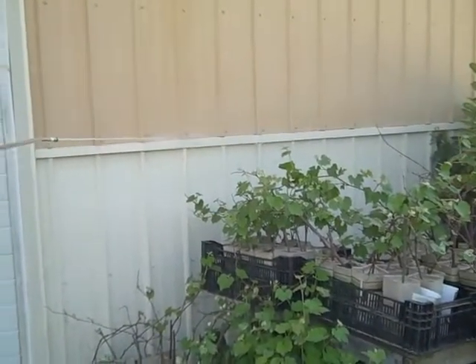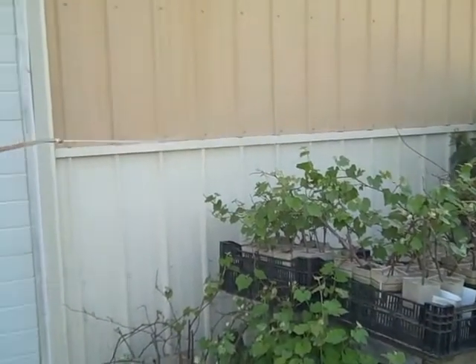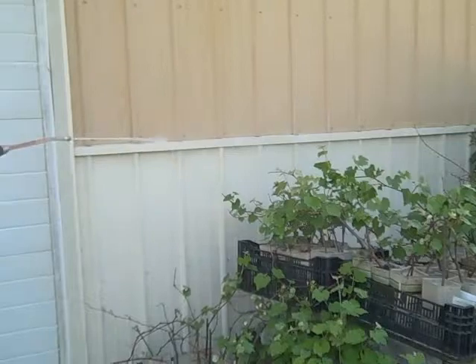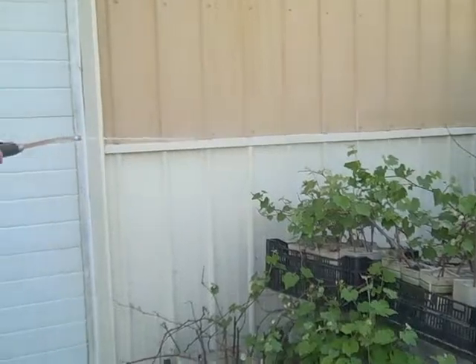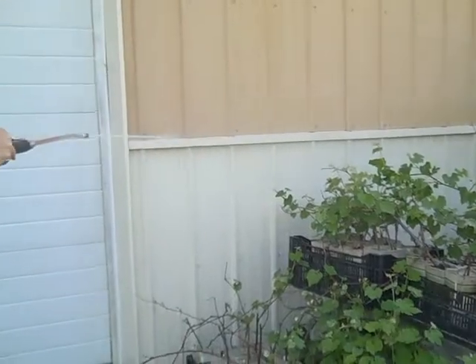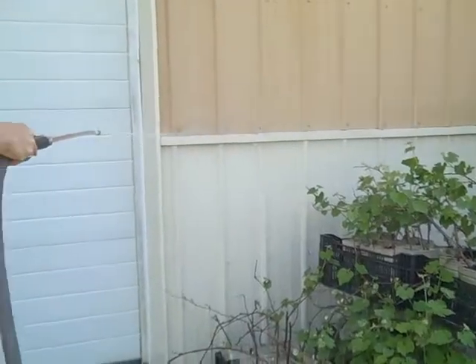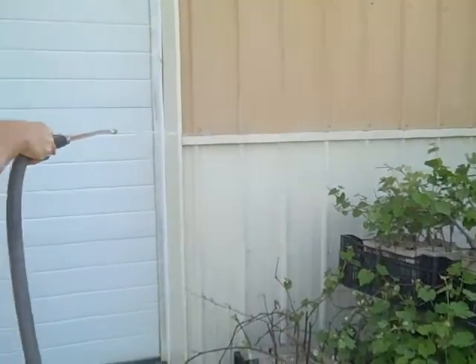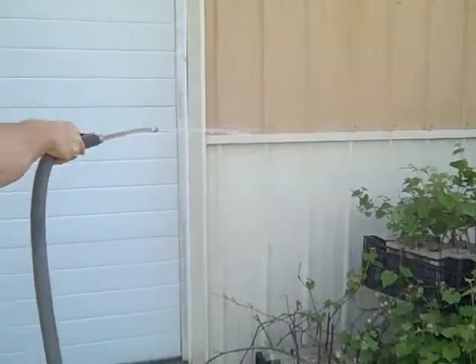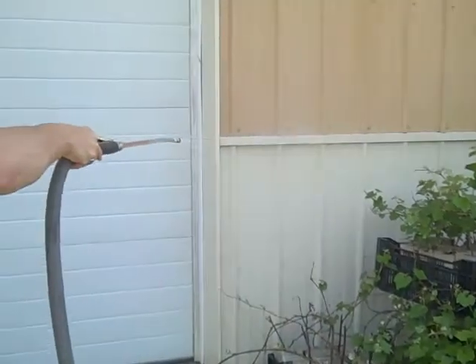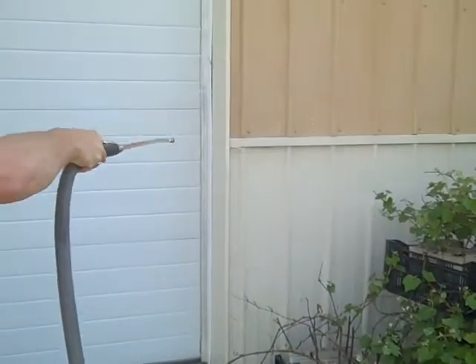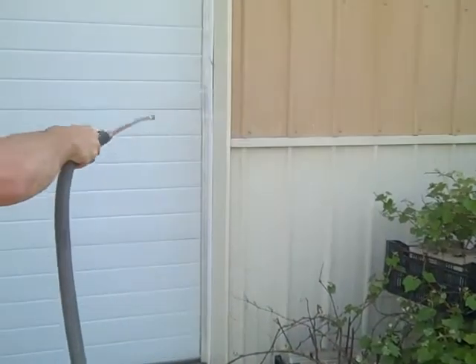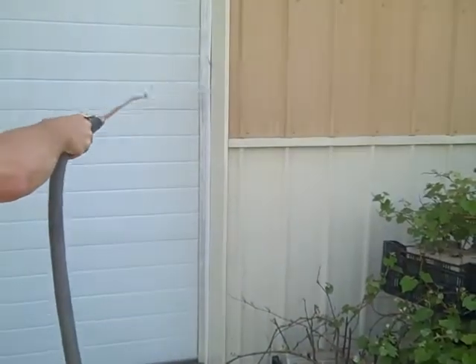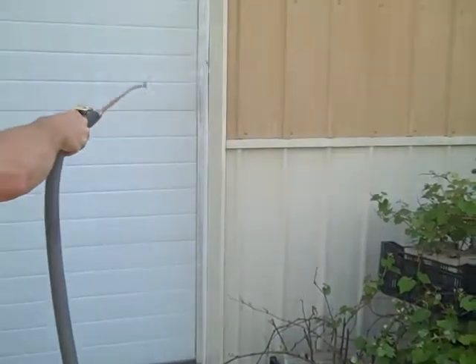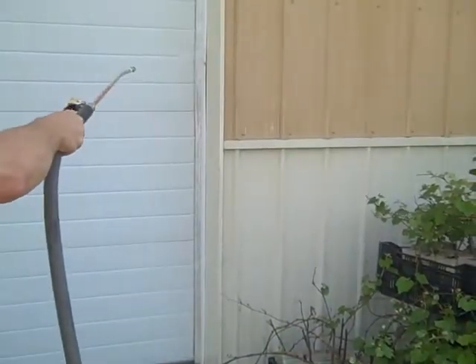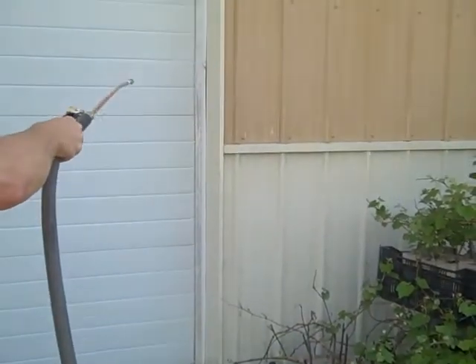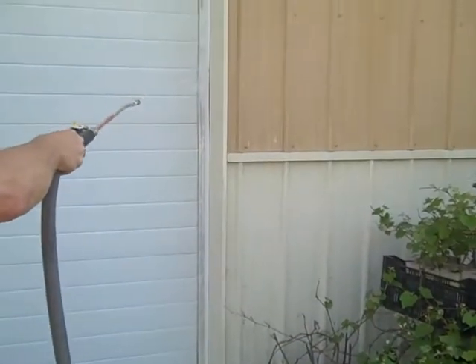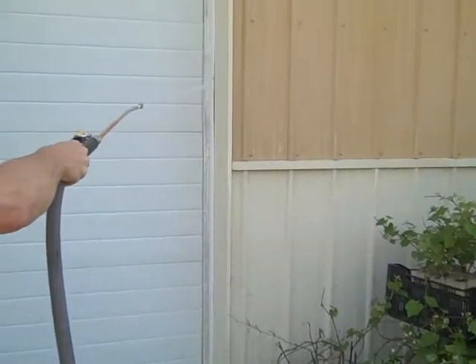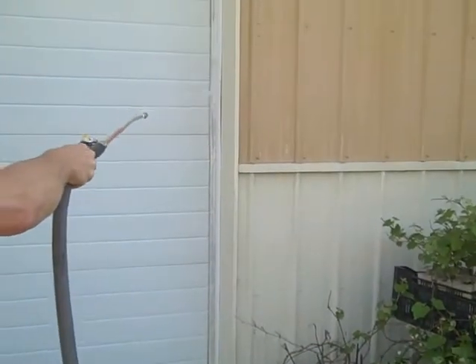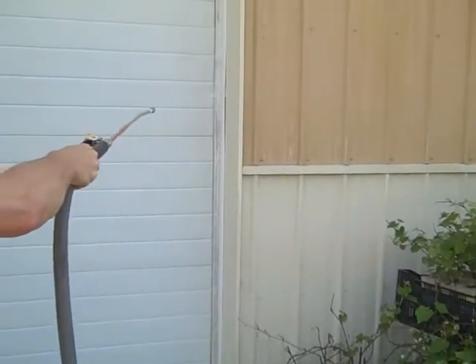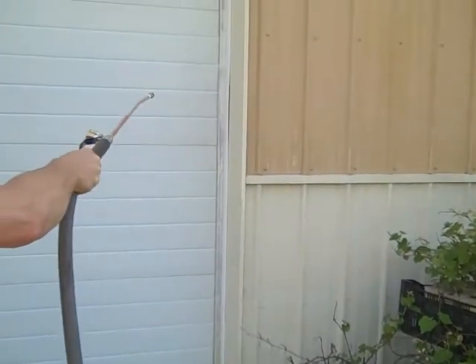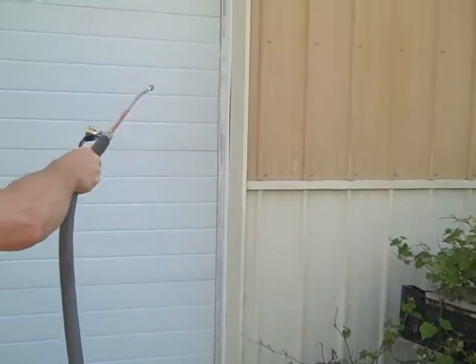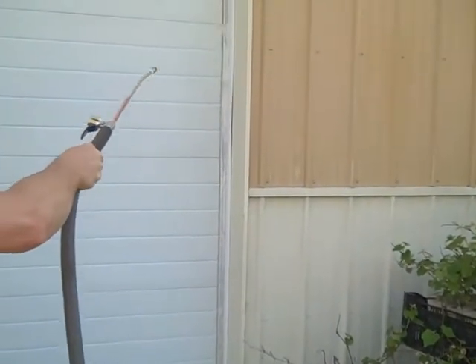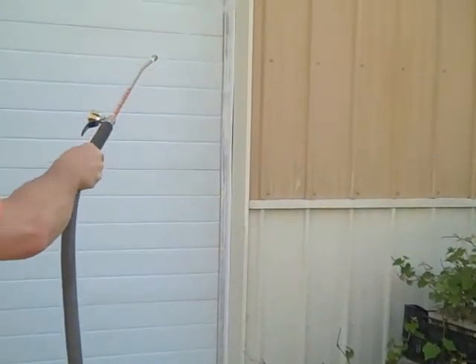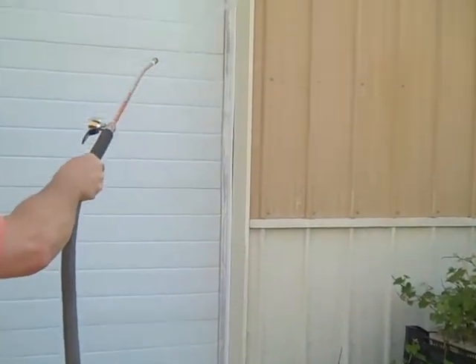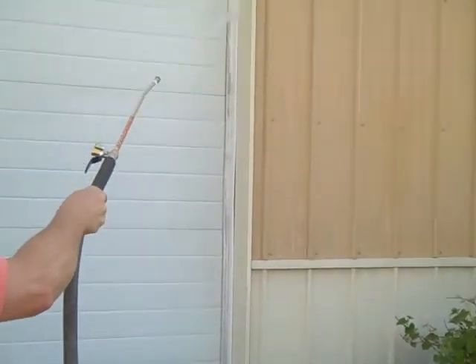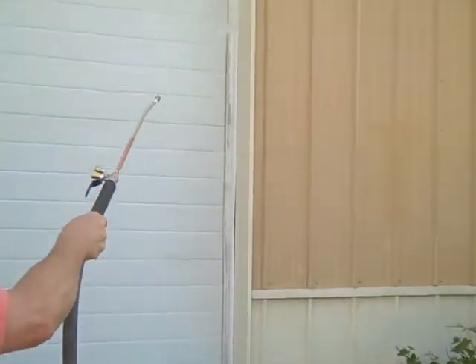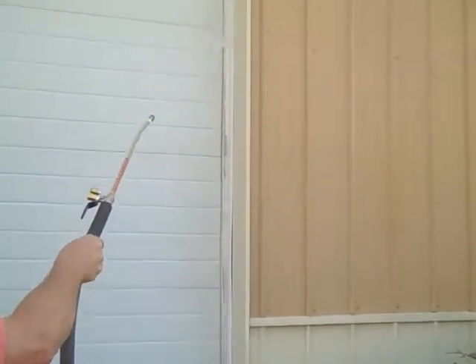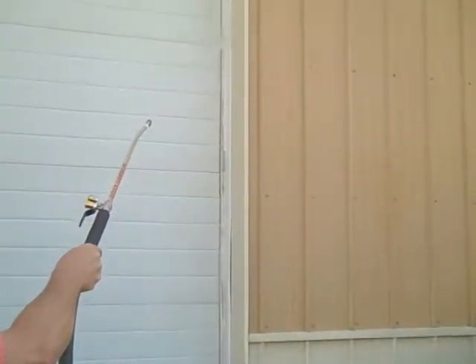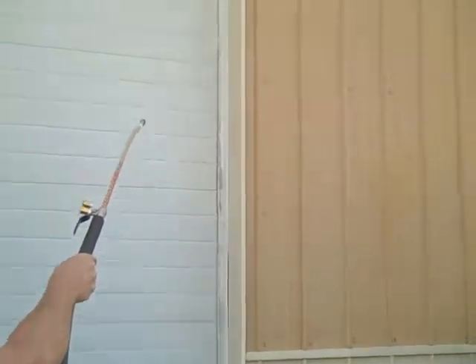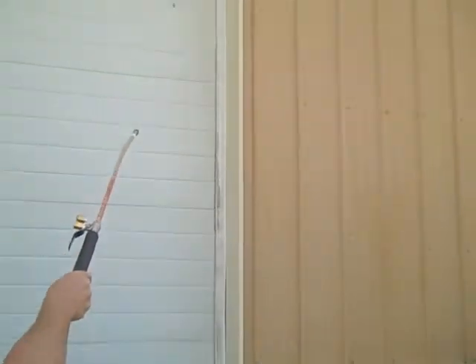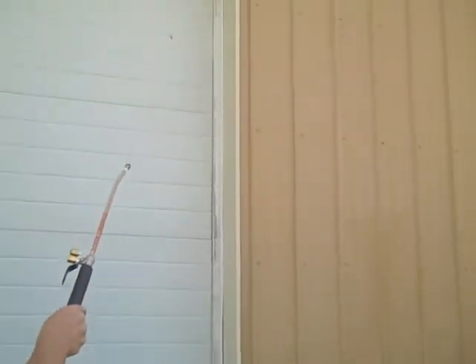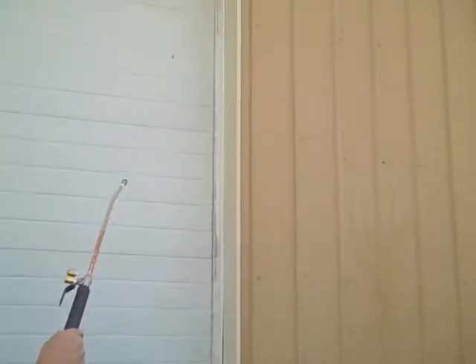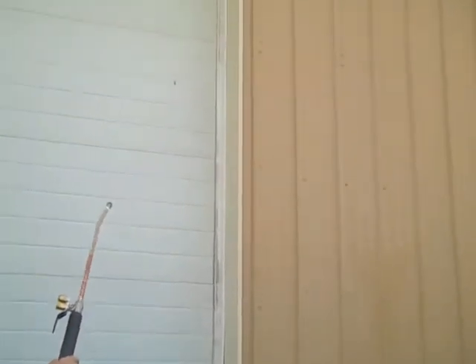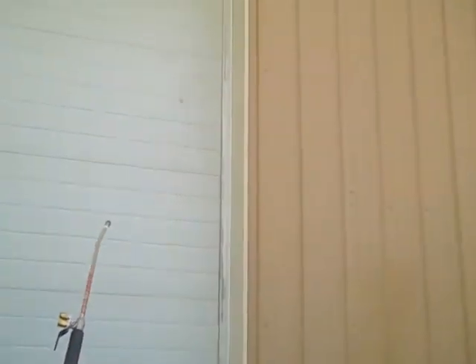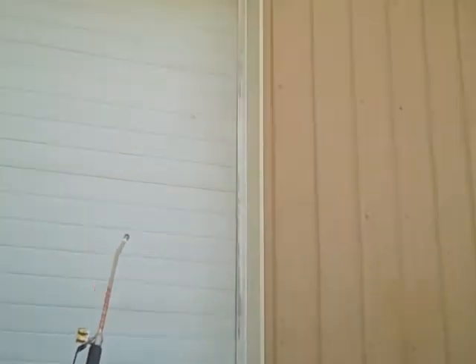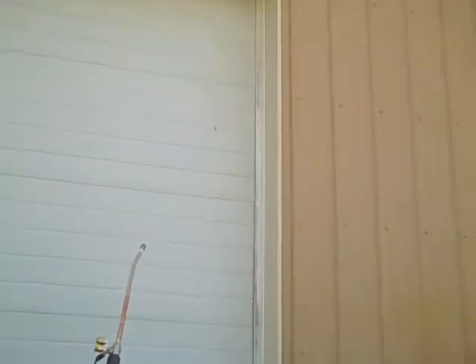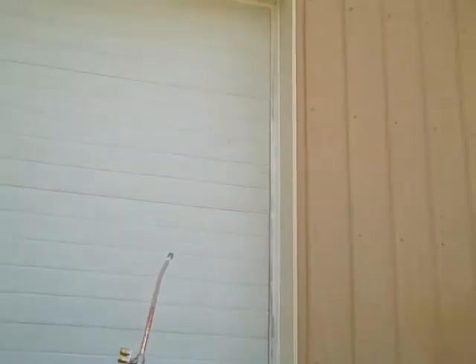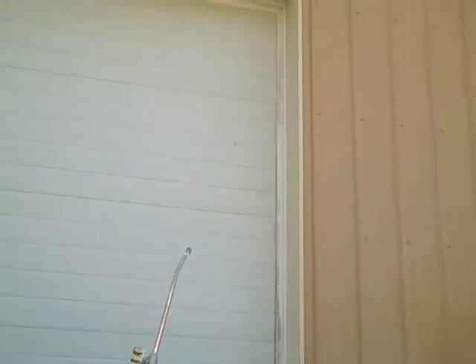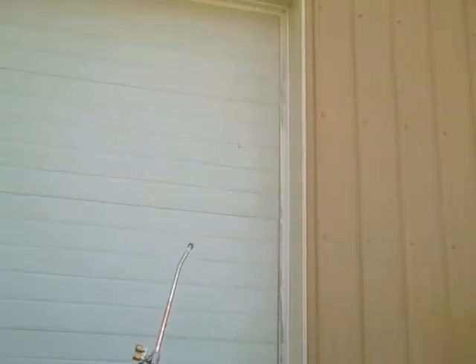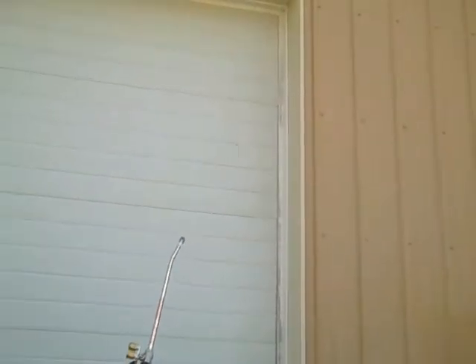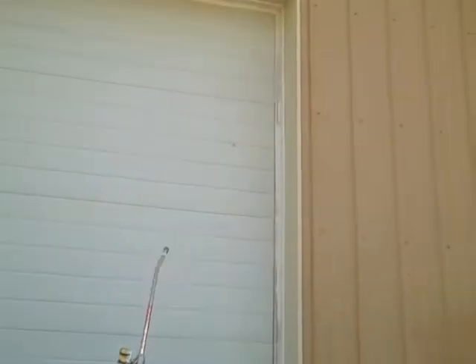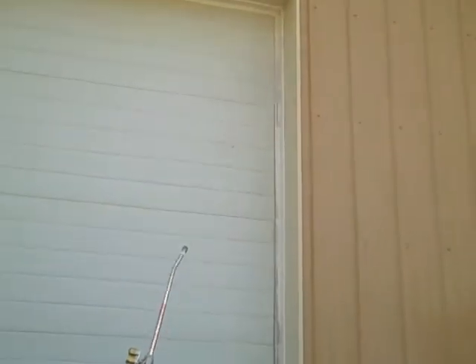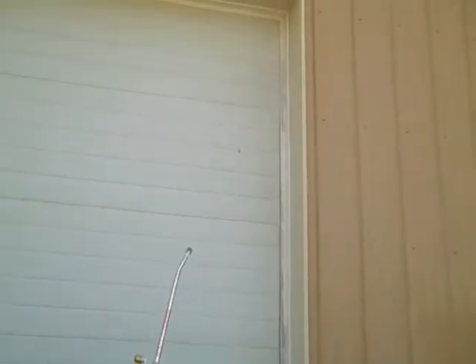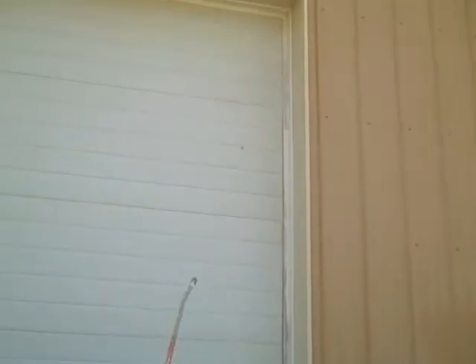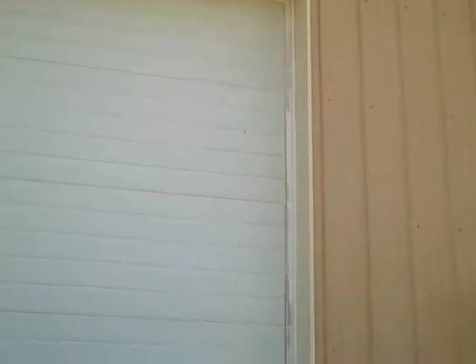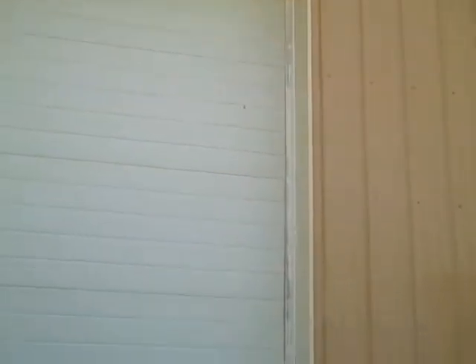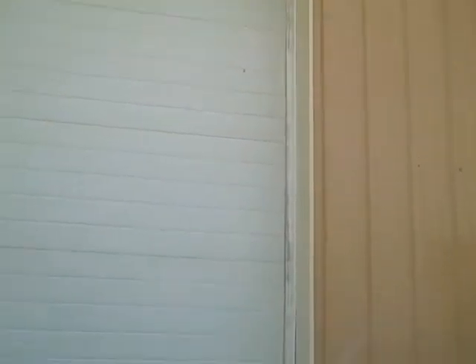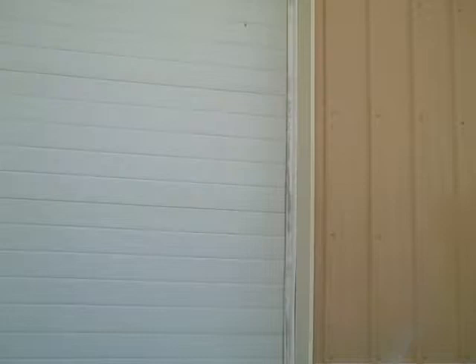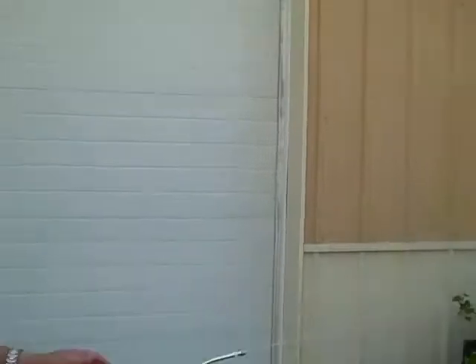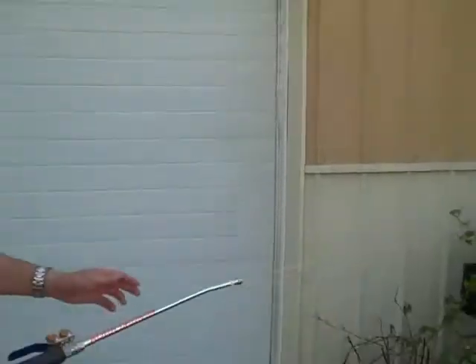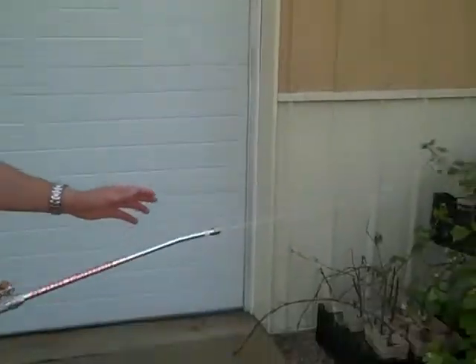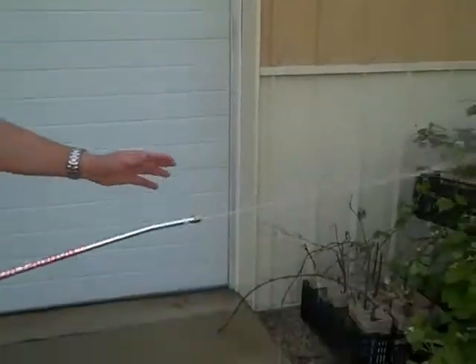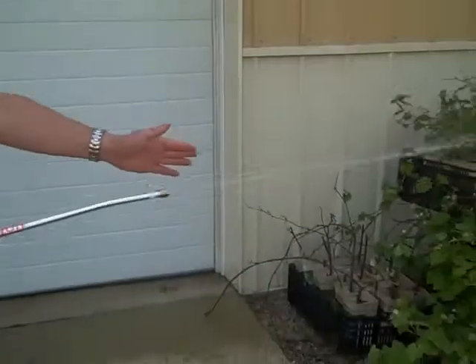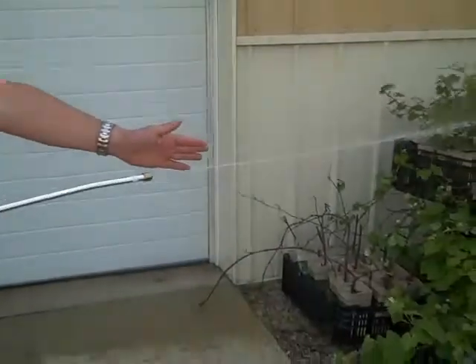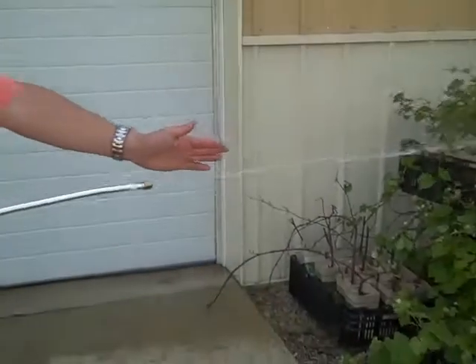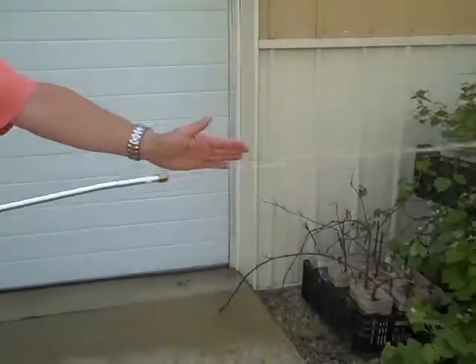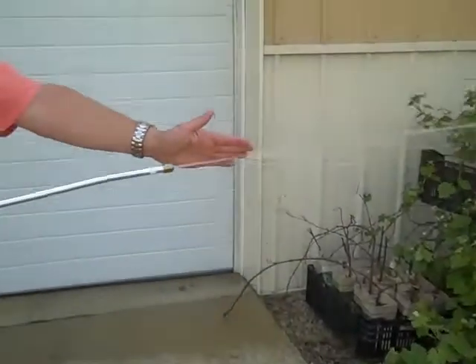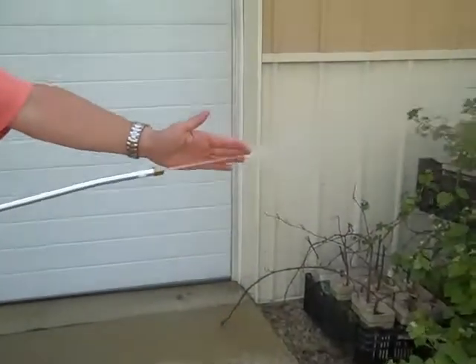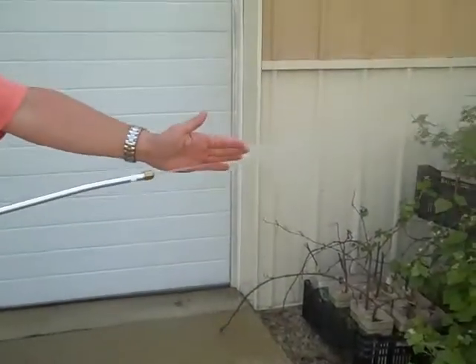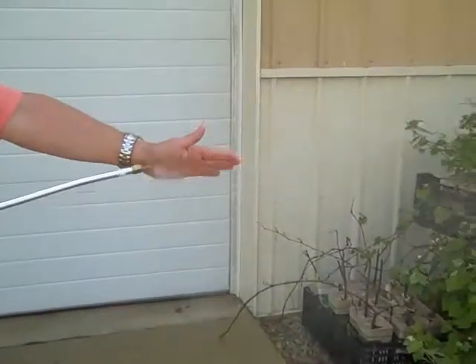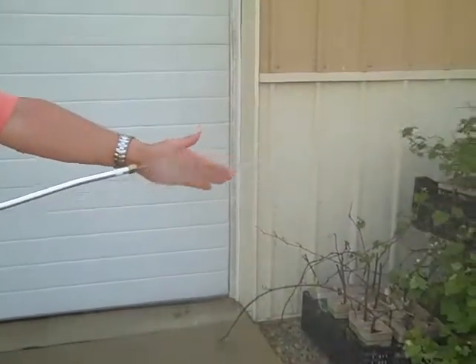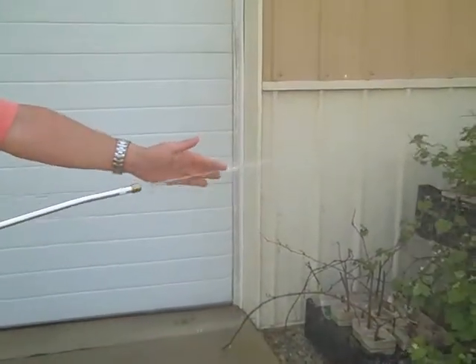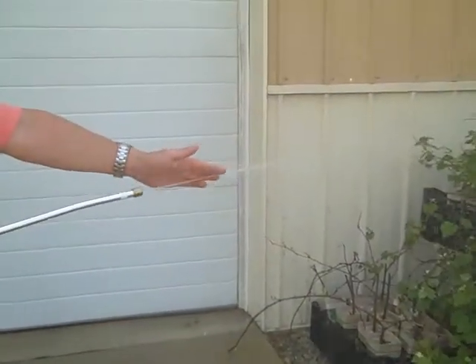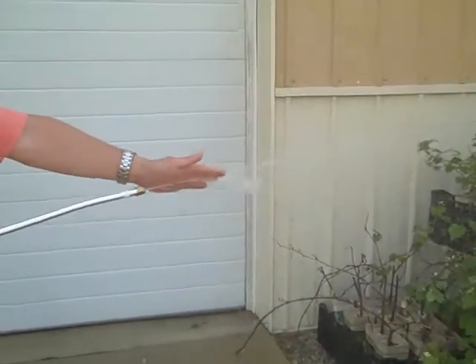This thing has a lot of power — a lot like a power washer. But it's safe.